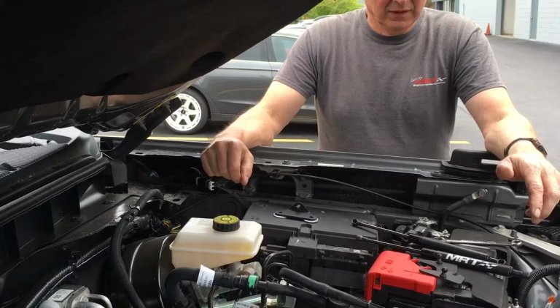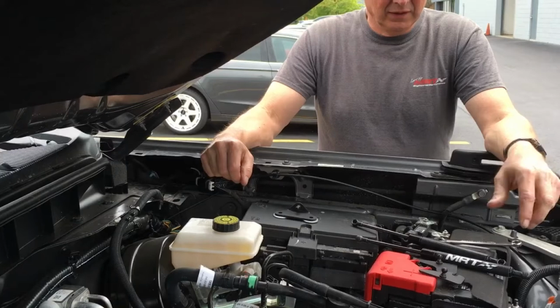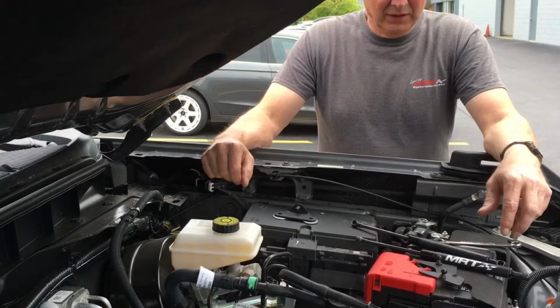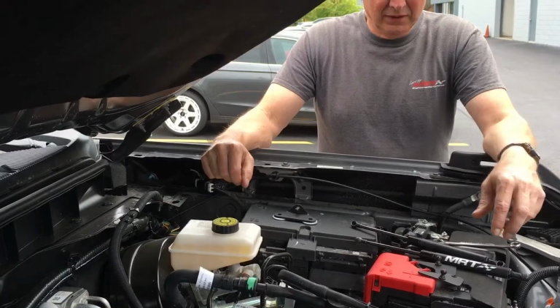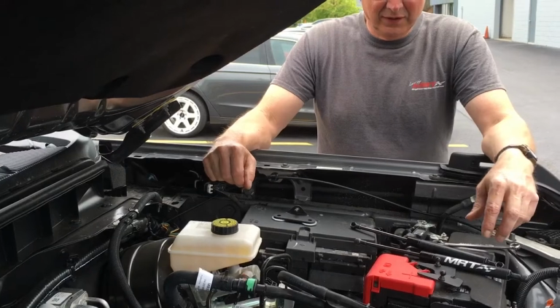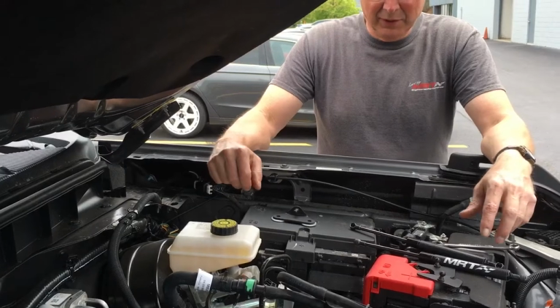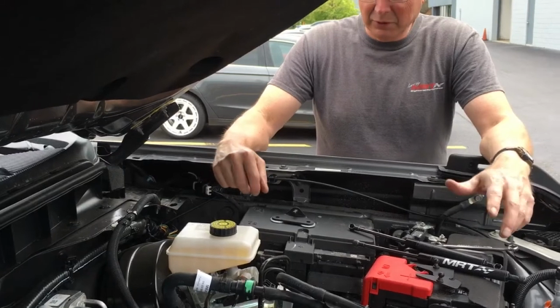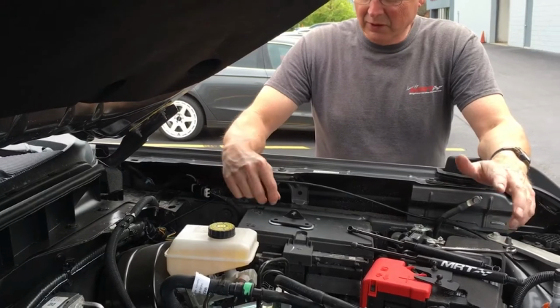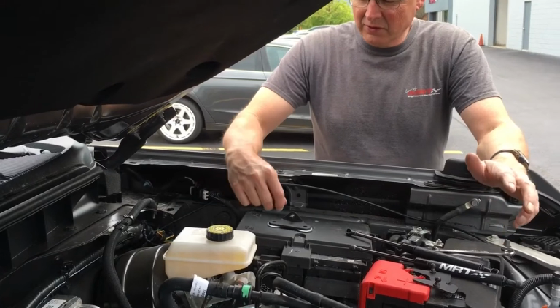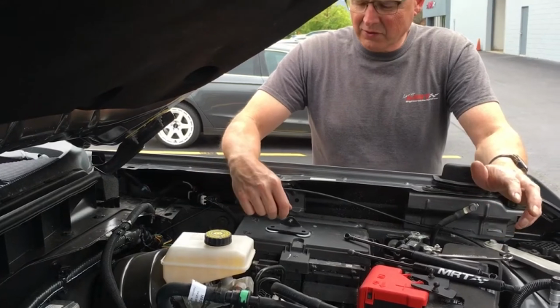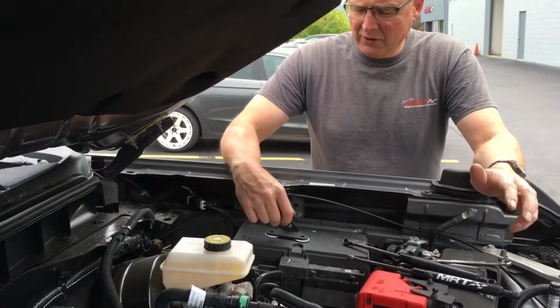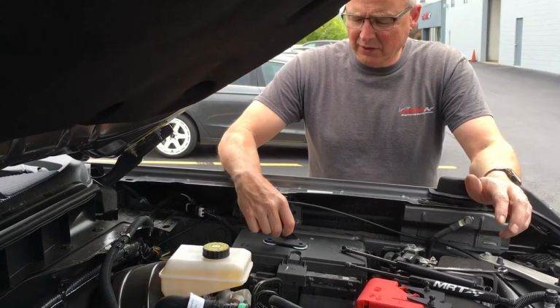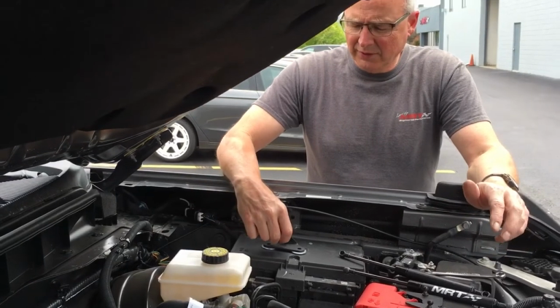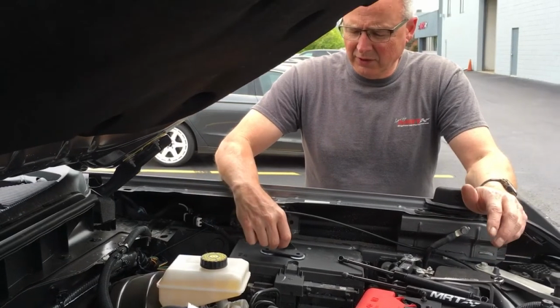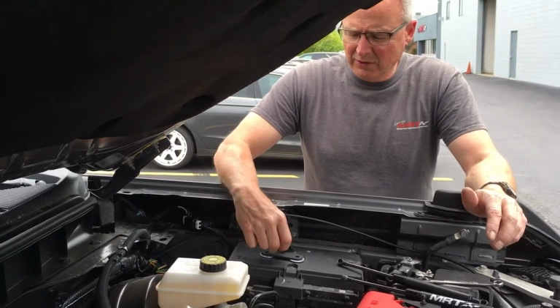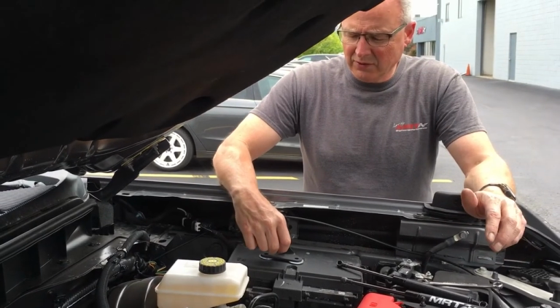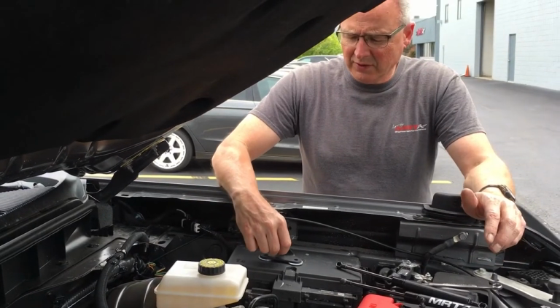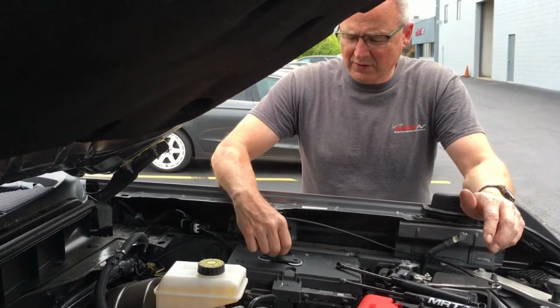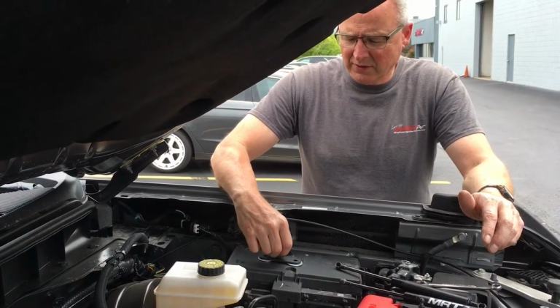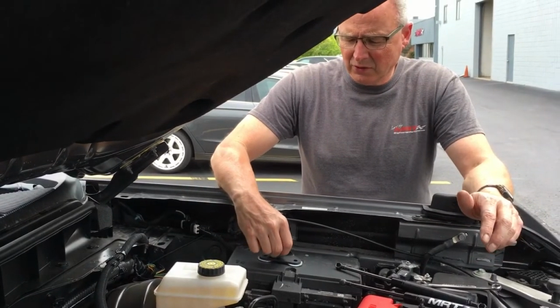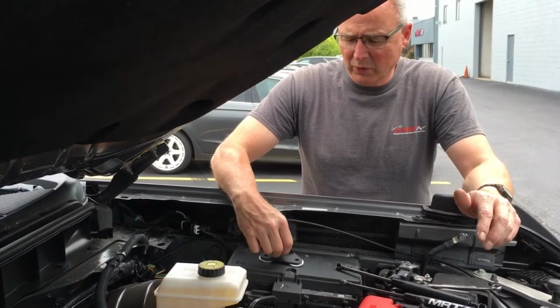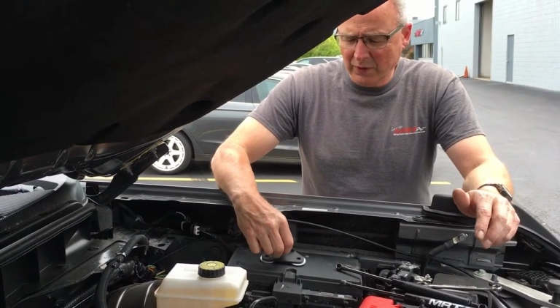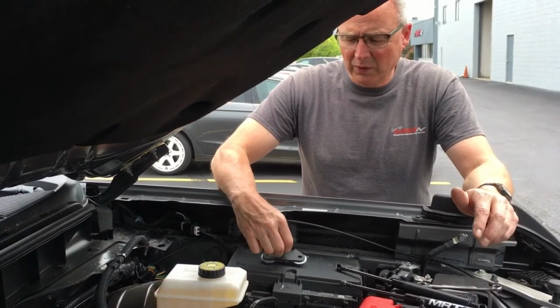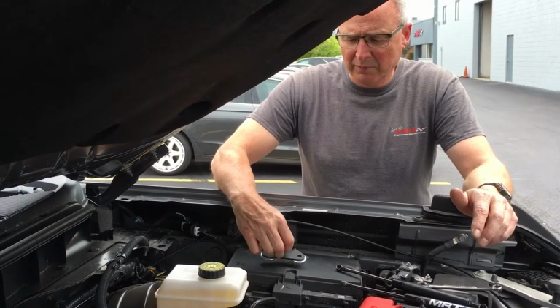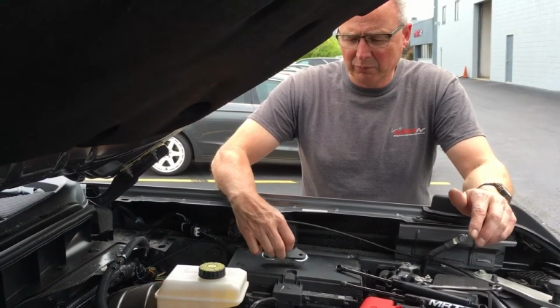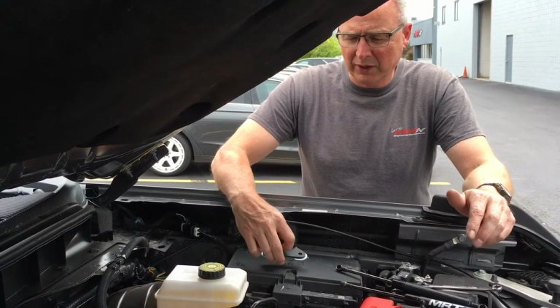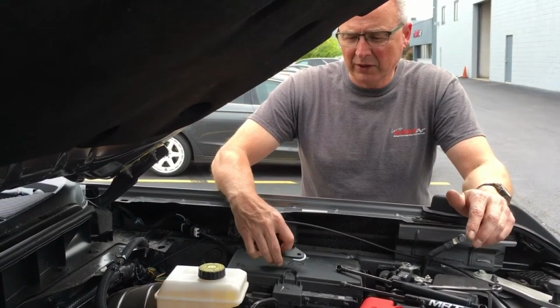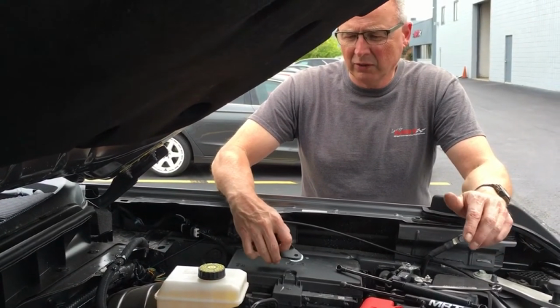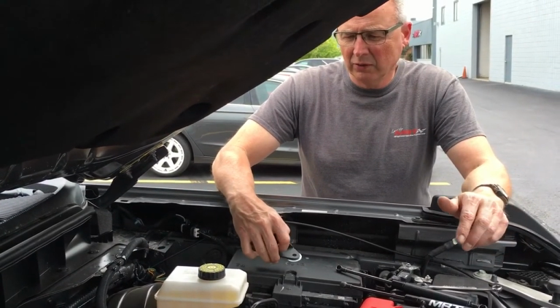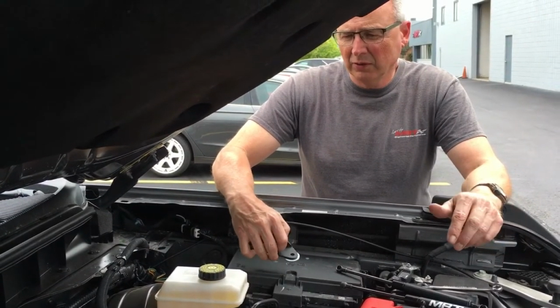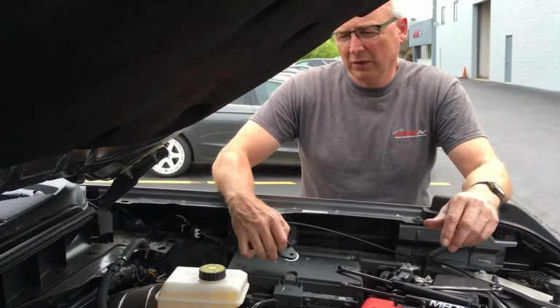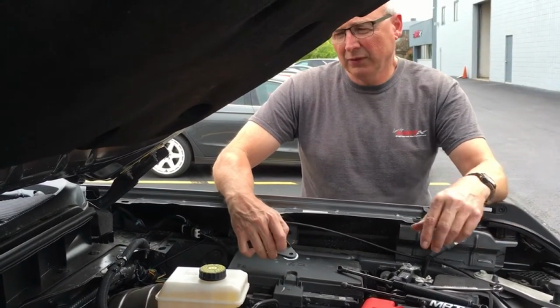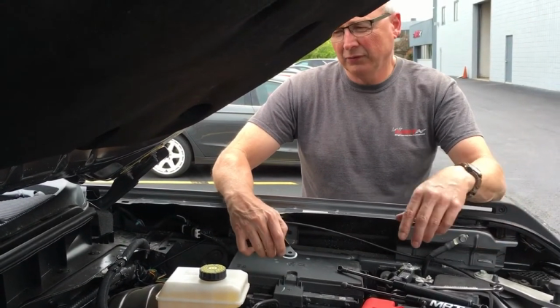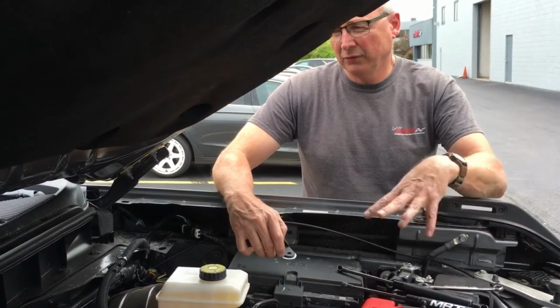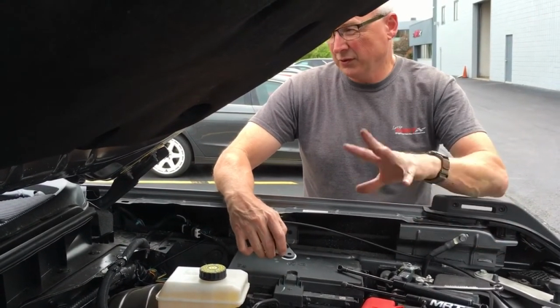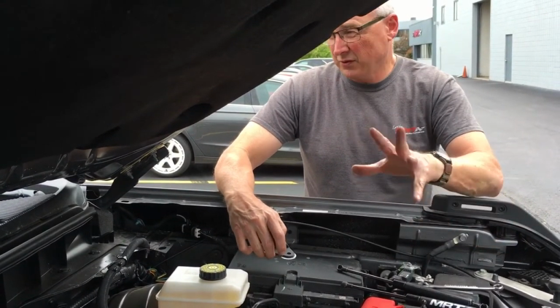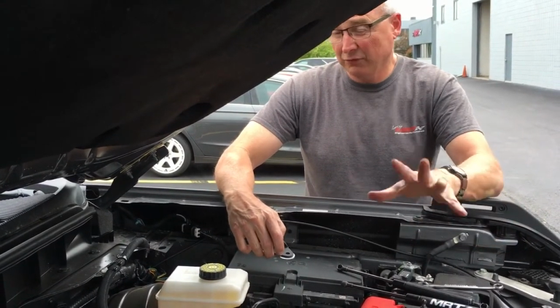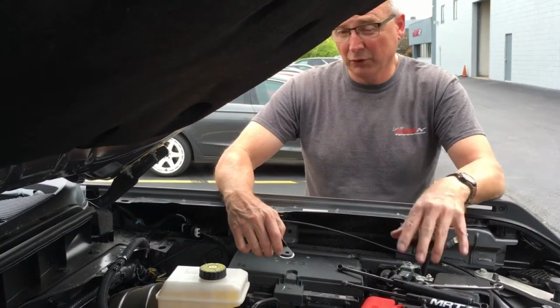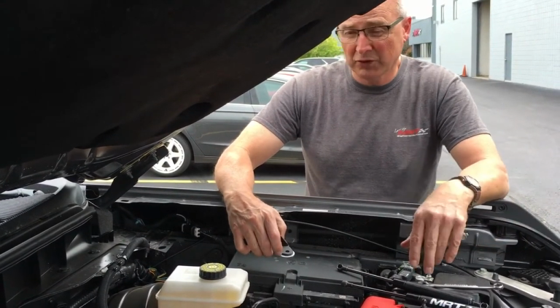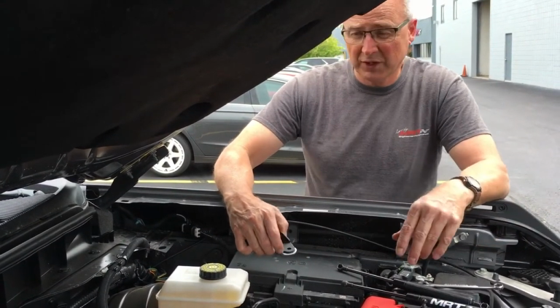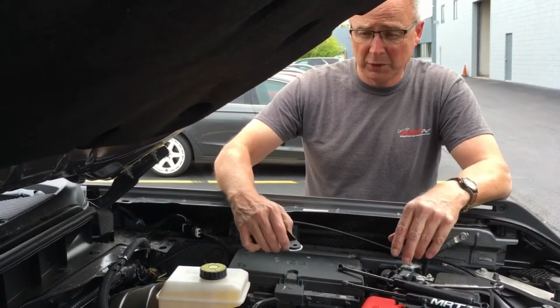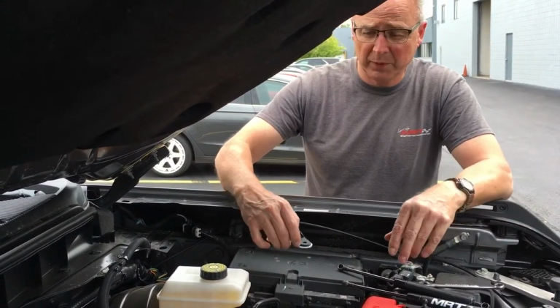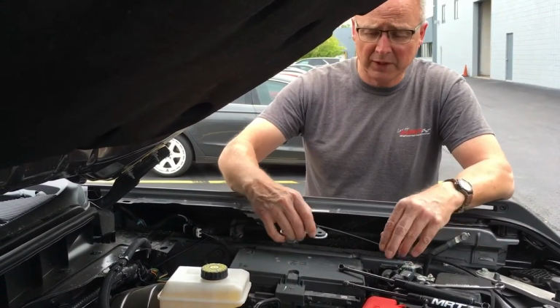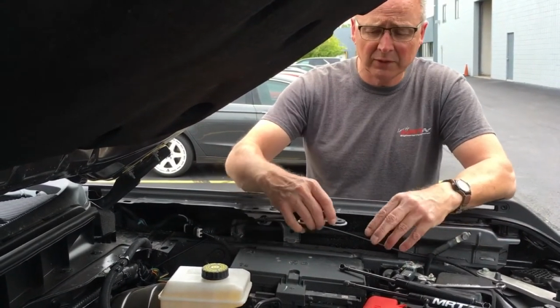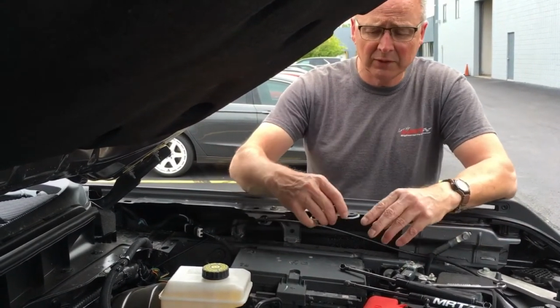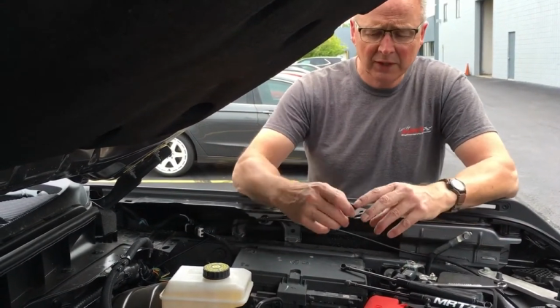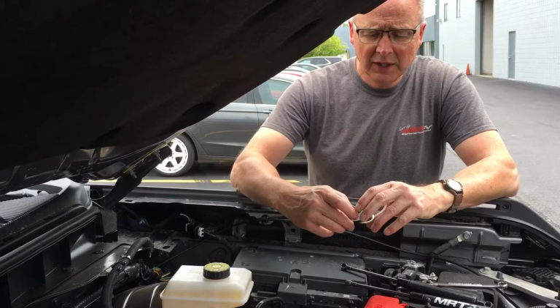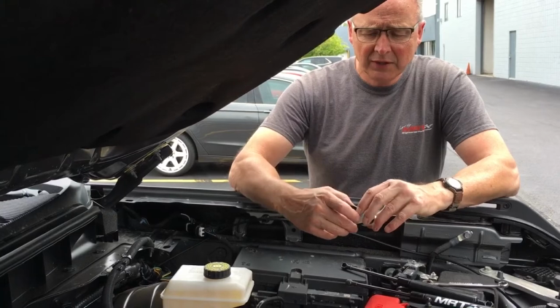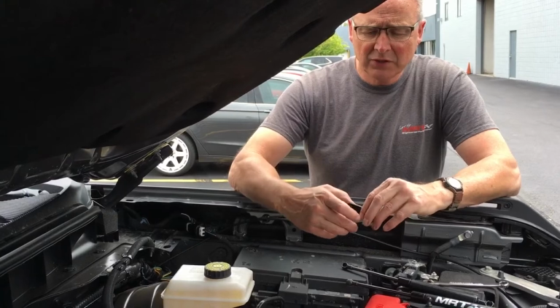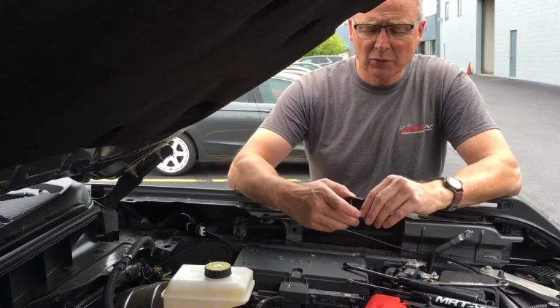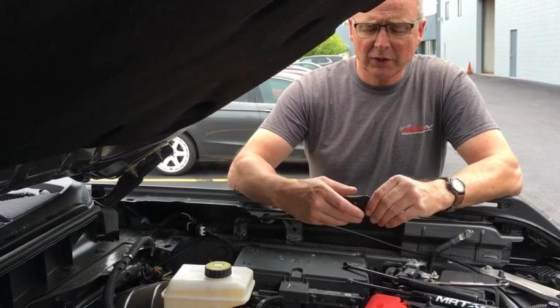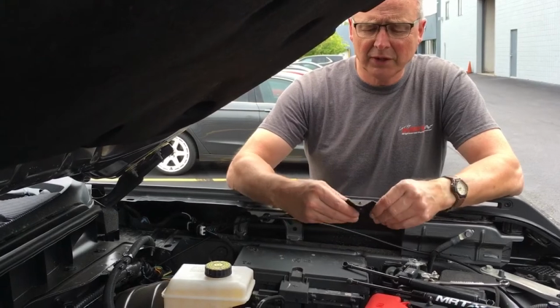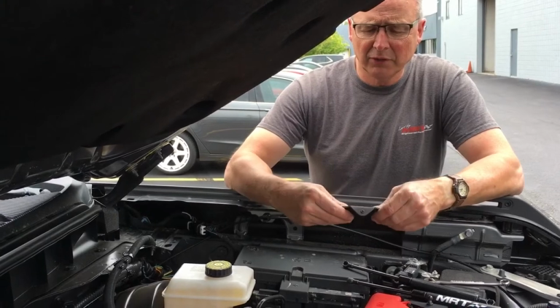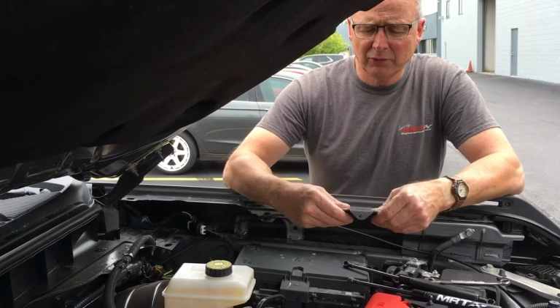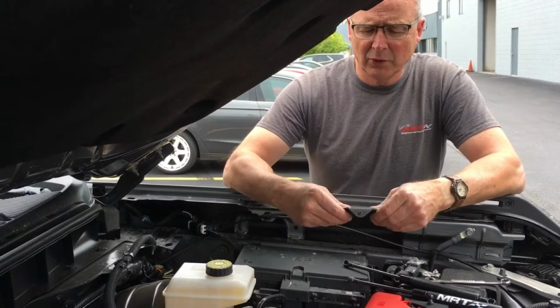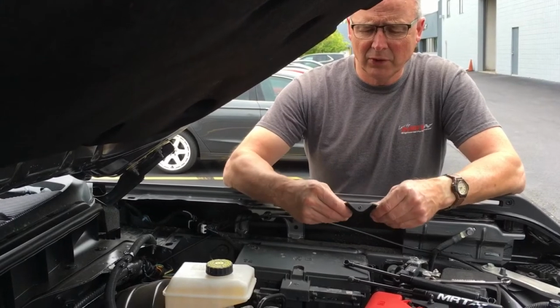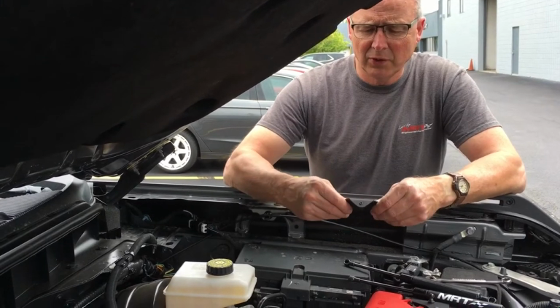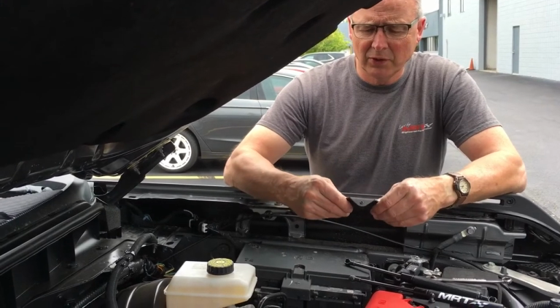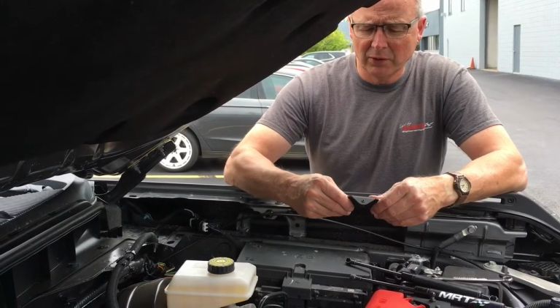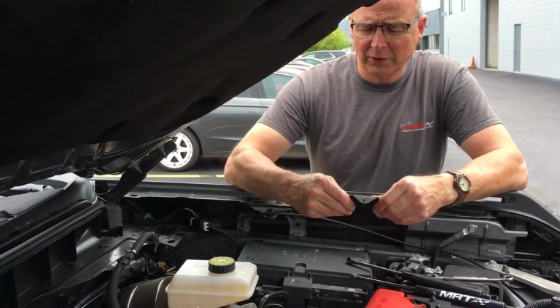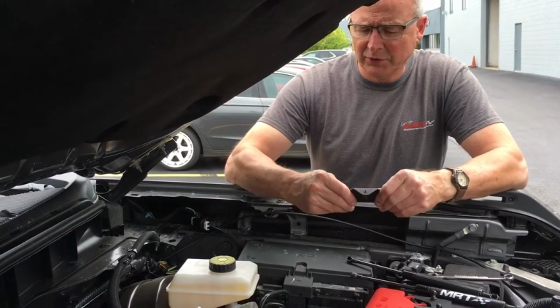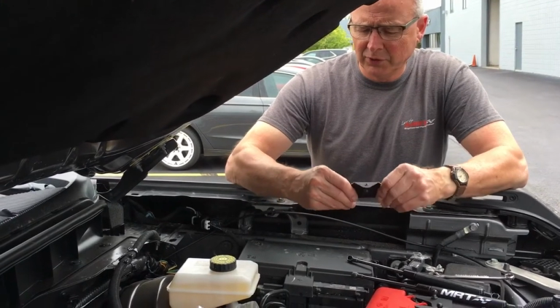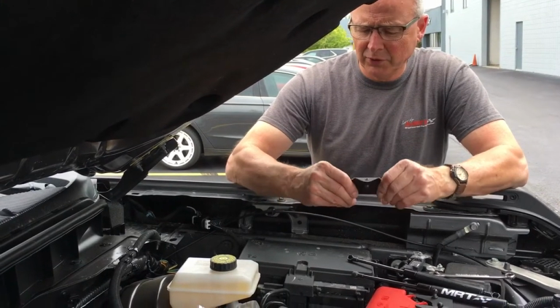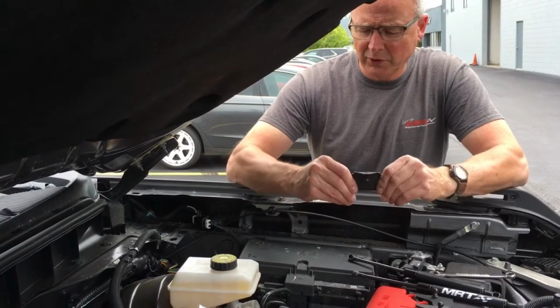Today we're going to install the hood struts on a 2021 Bronco. This is a full-size Bronco, and this will work on the four-door or the two-door.